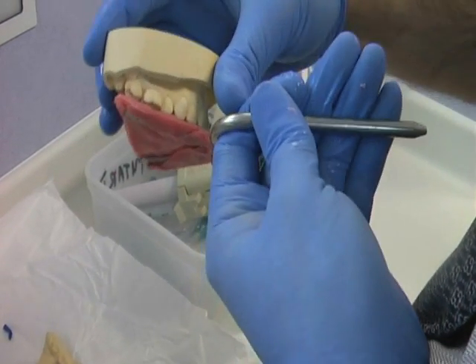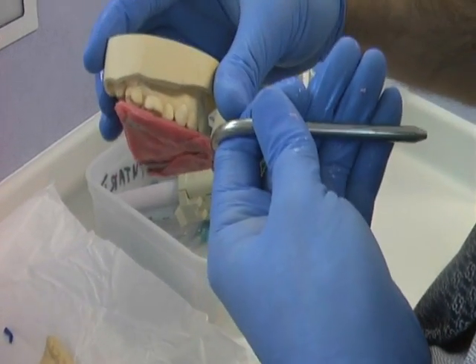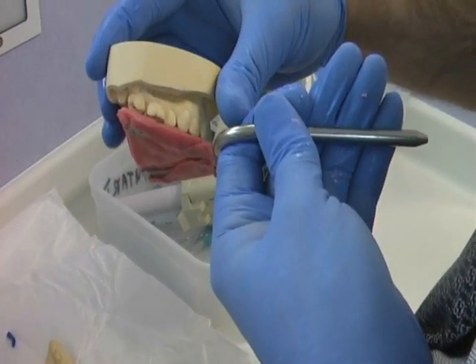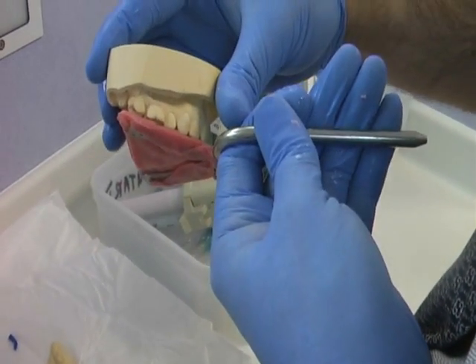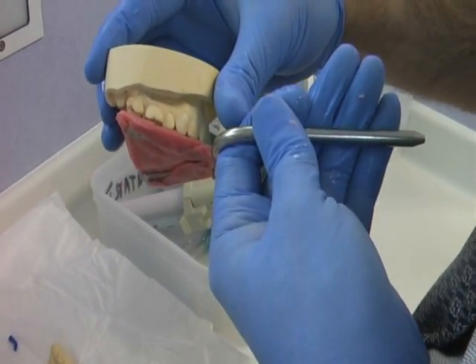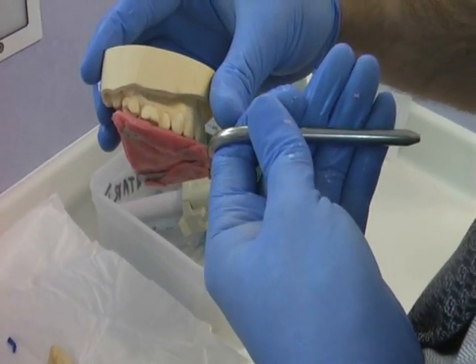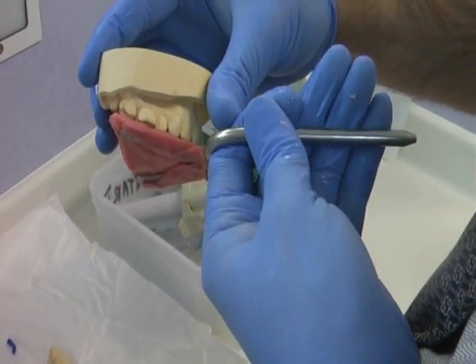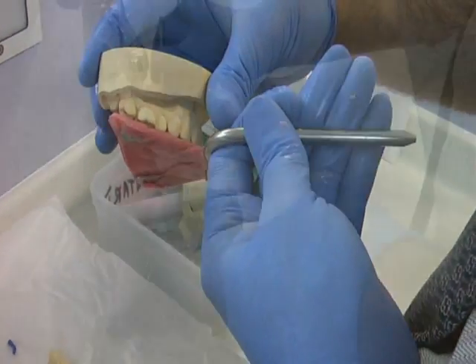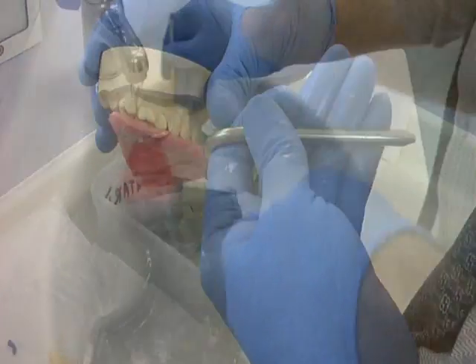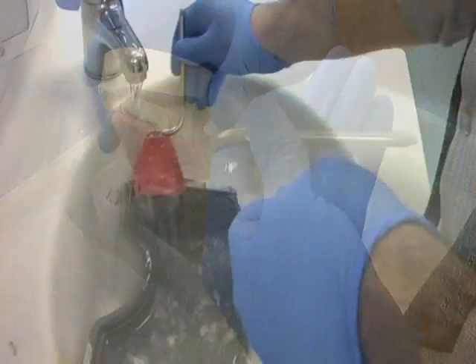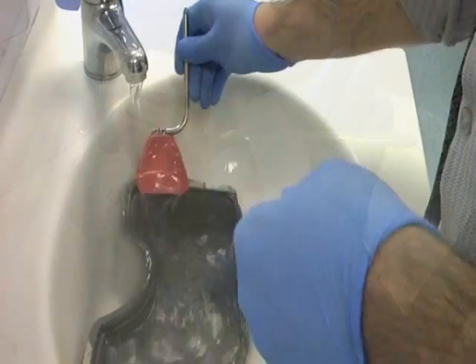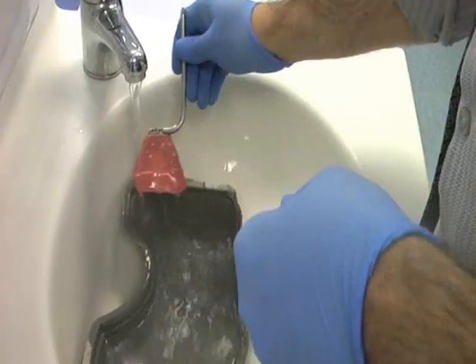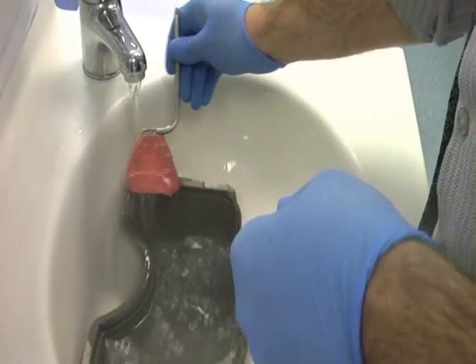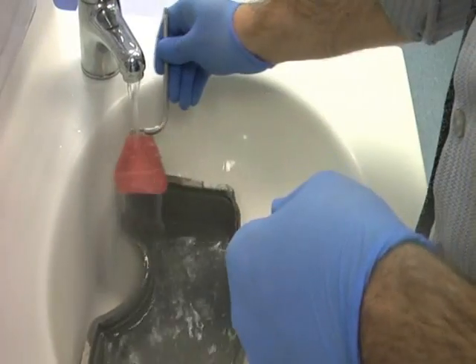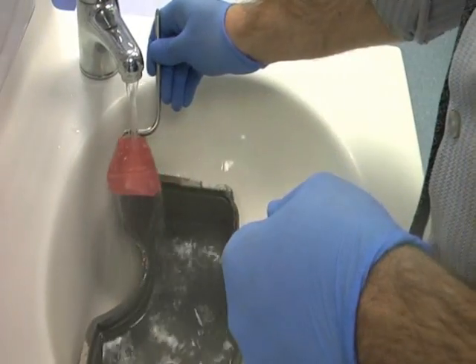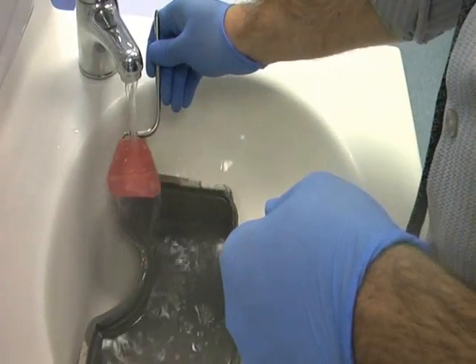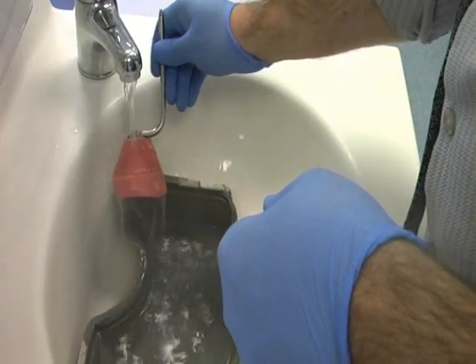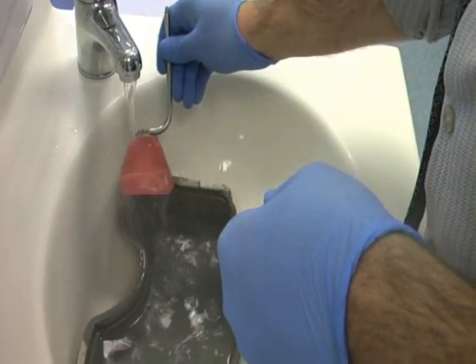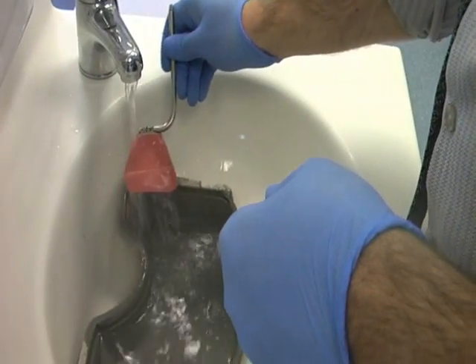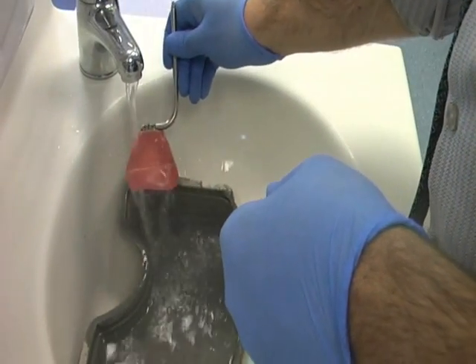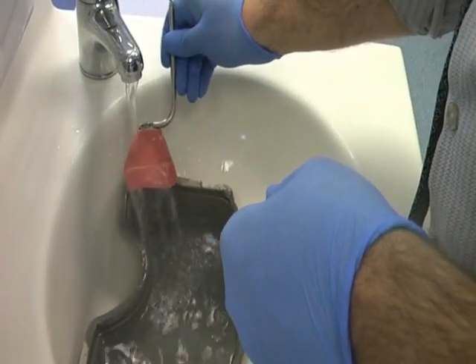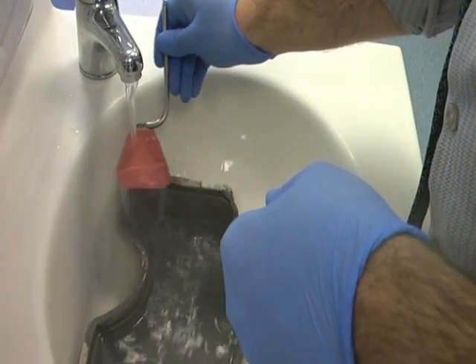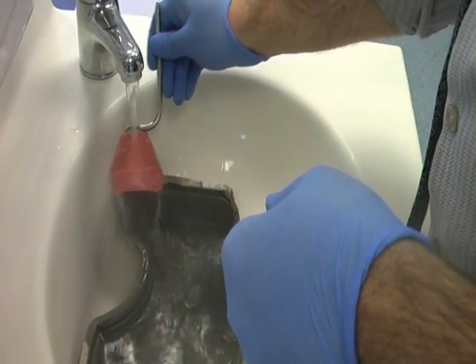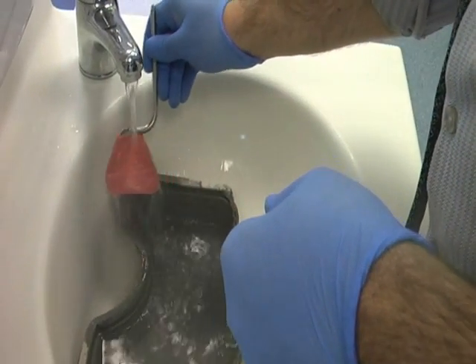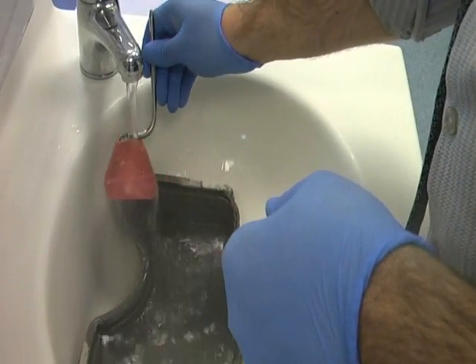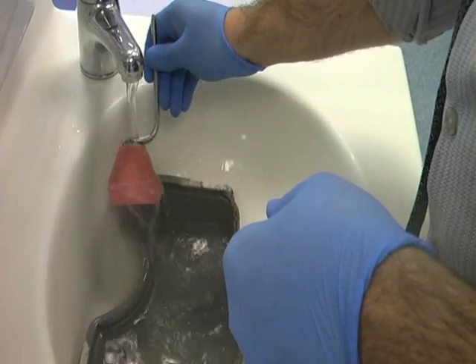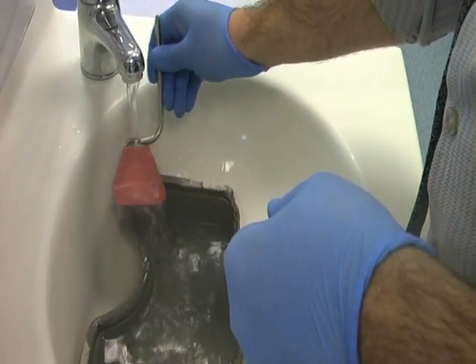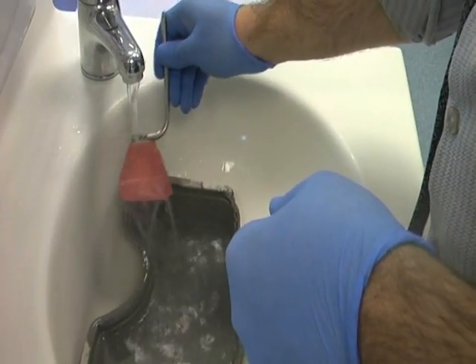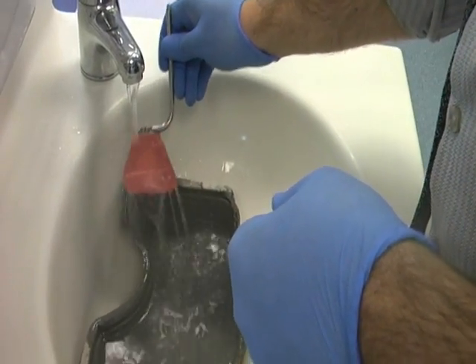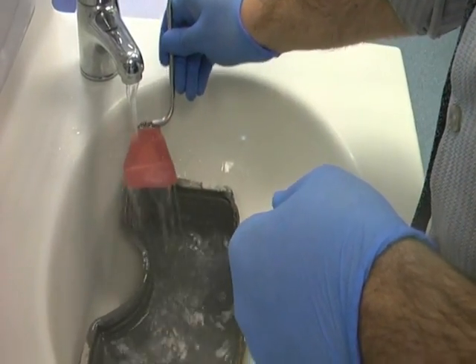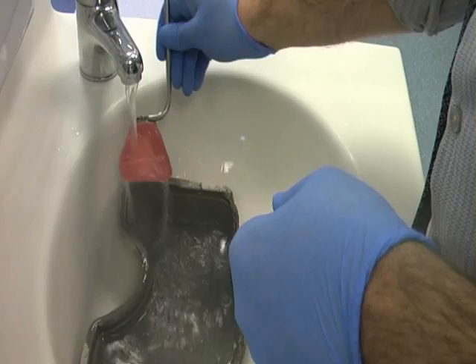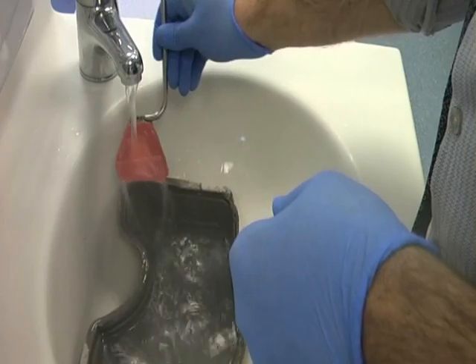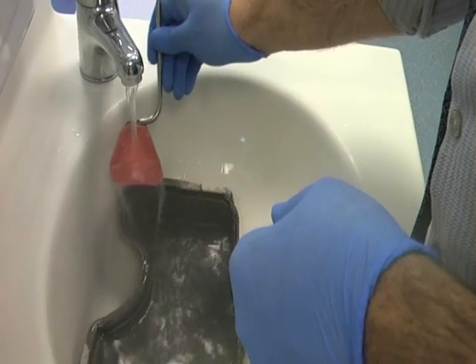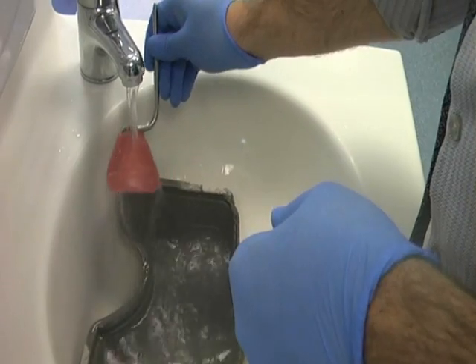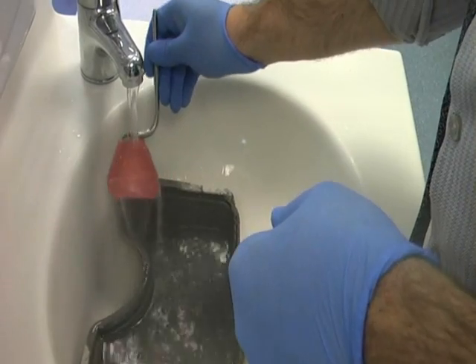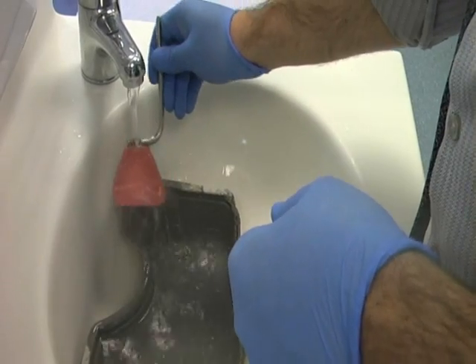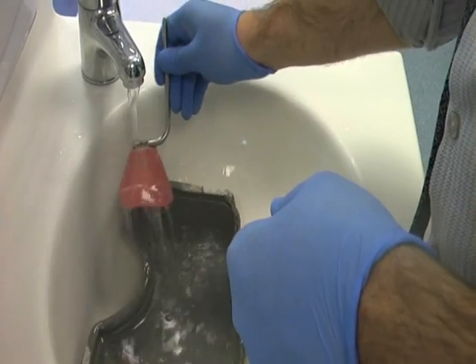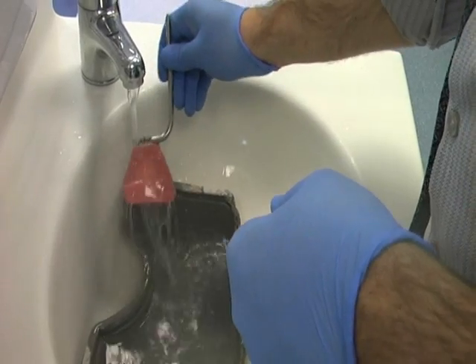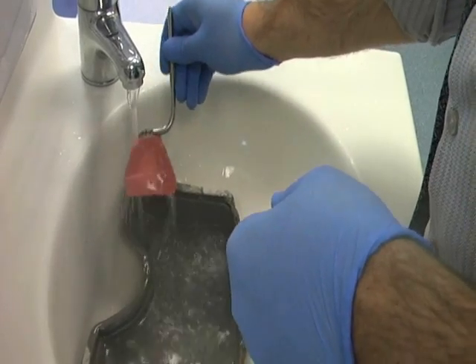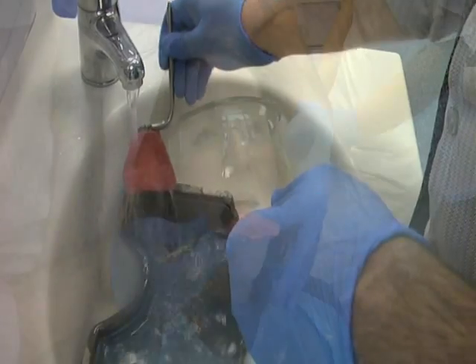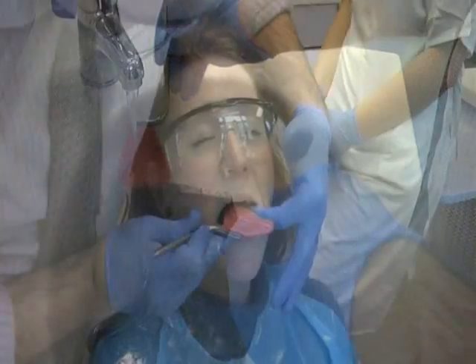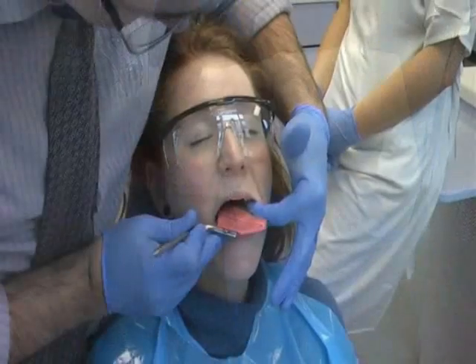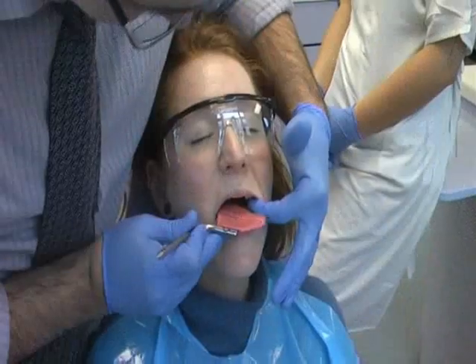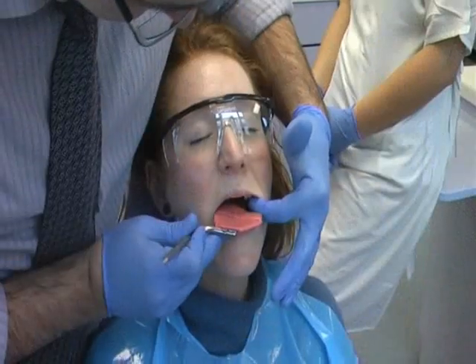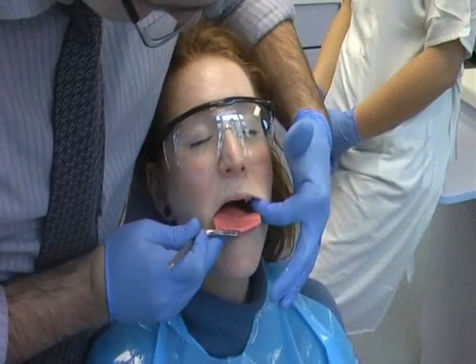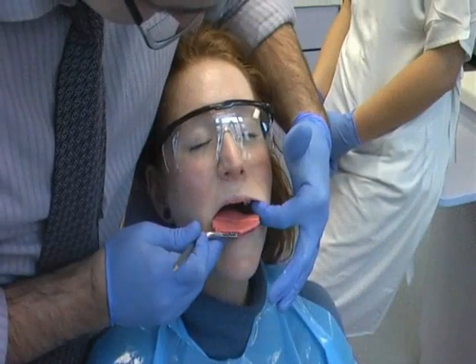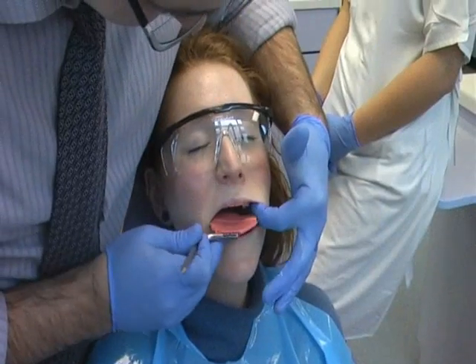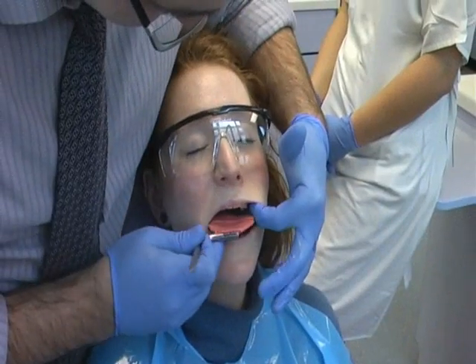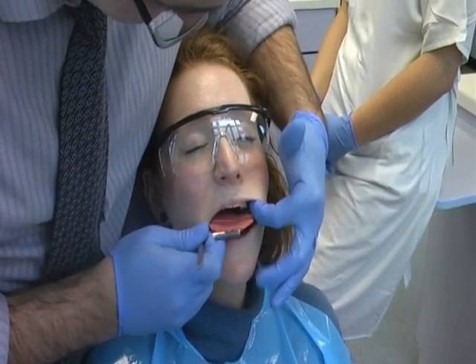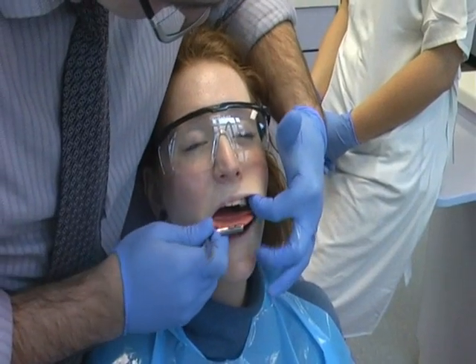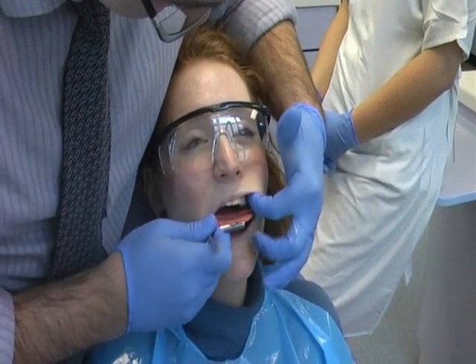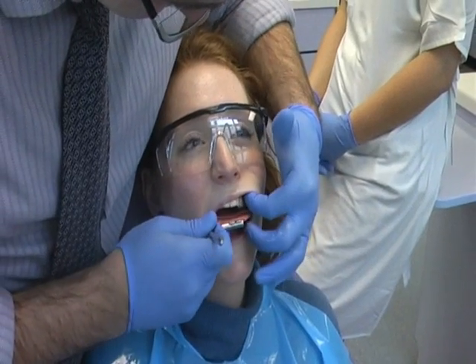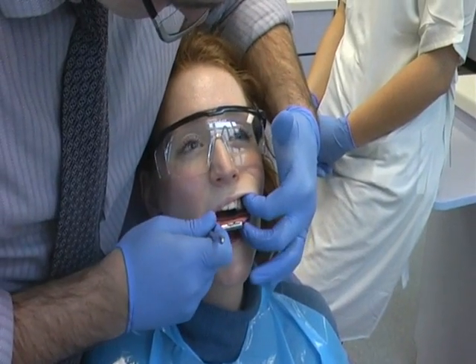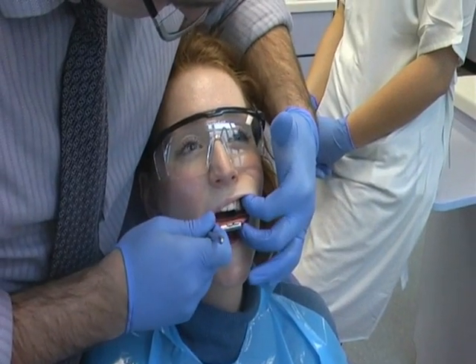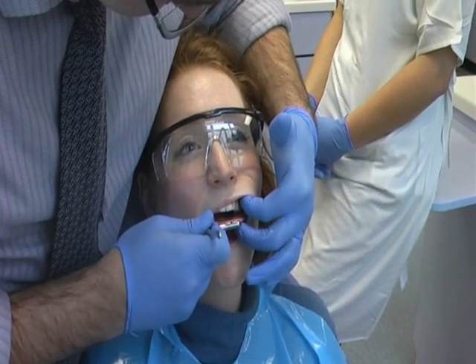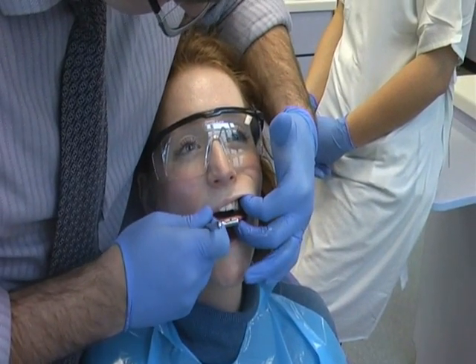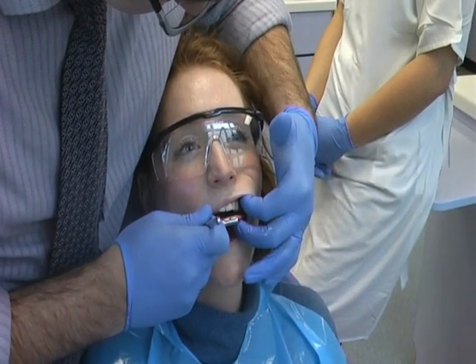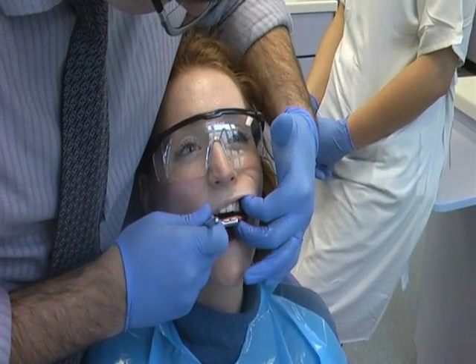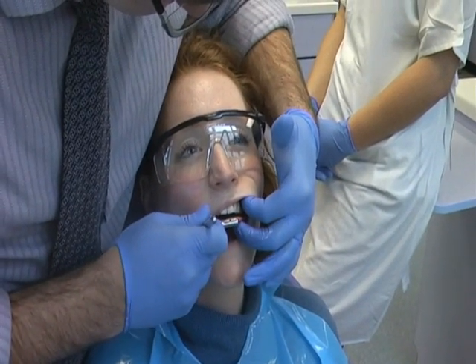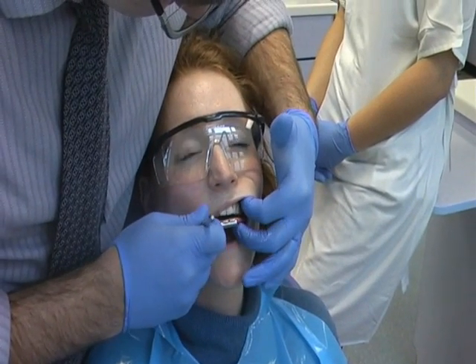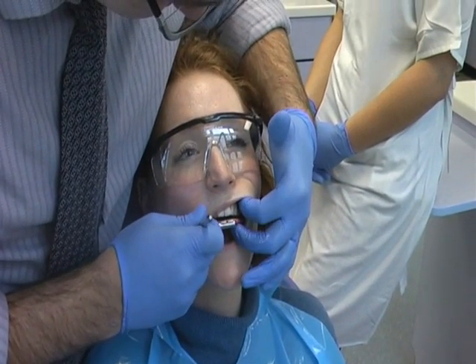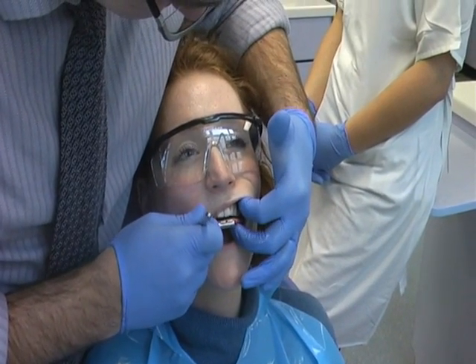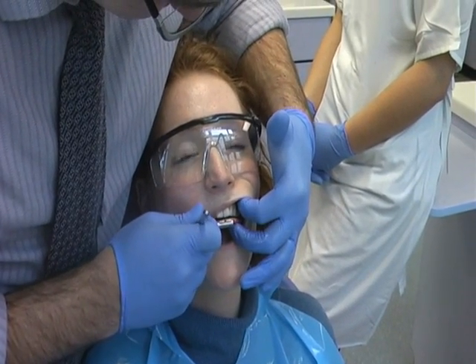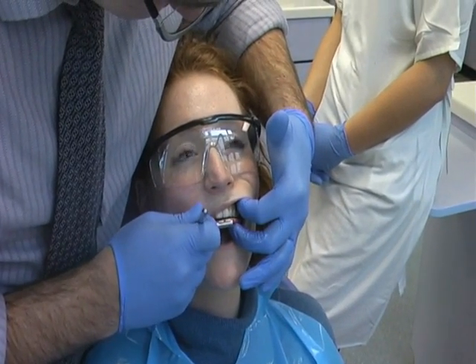When adjustments have been completed, soften the wax on the bite fork under warm water just before placing in the patient's mouth.